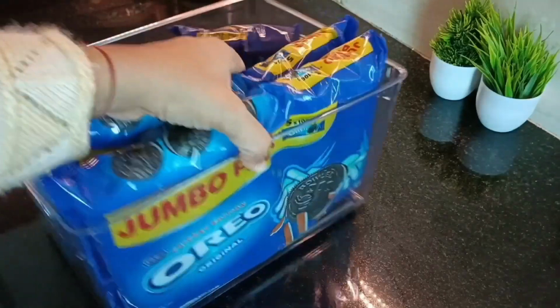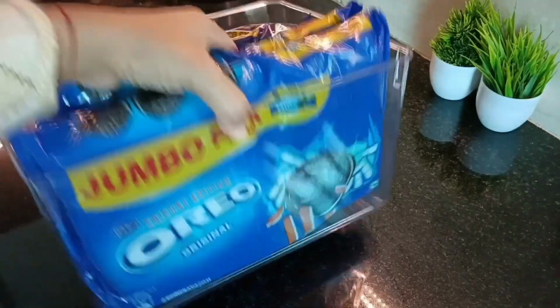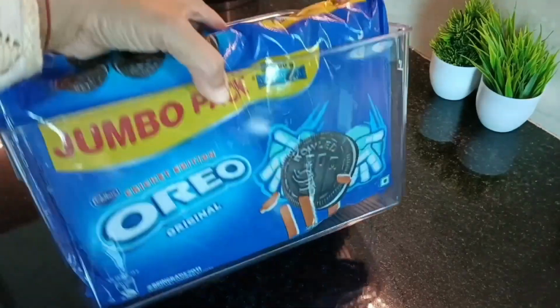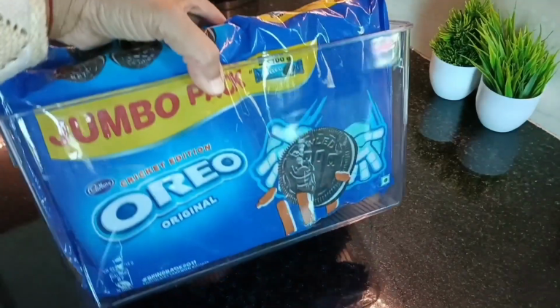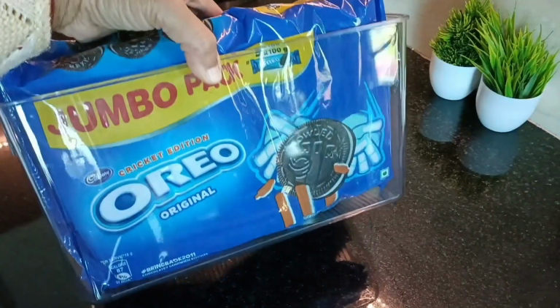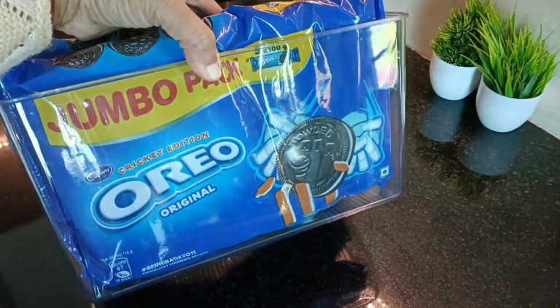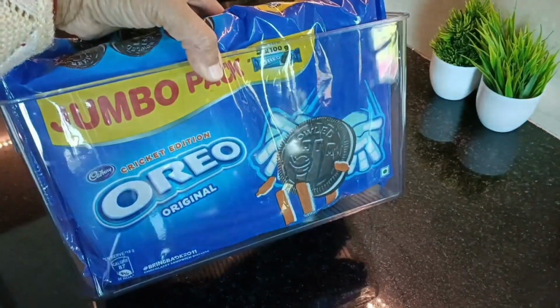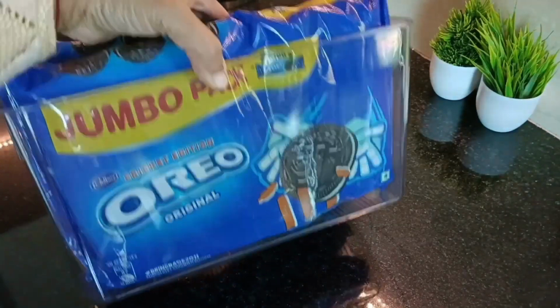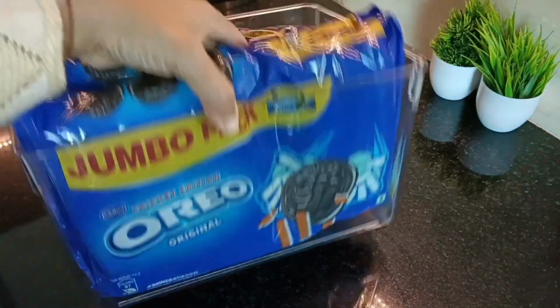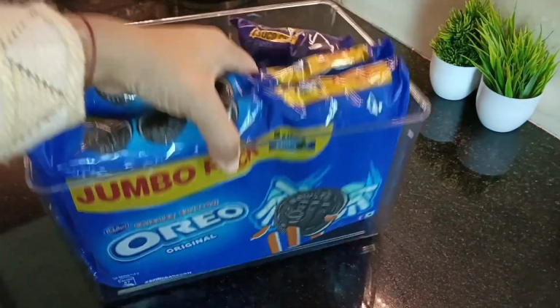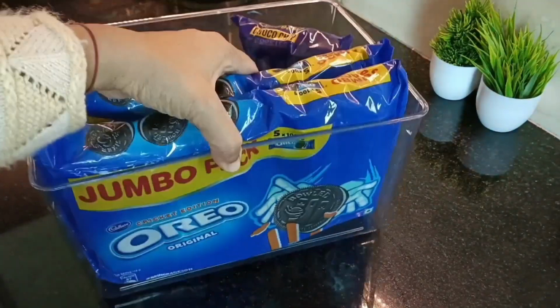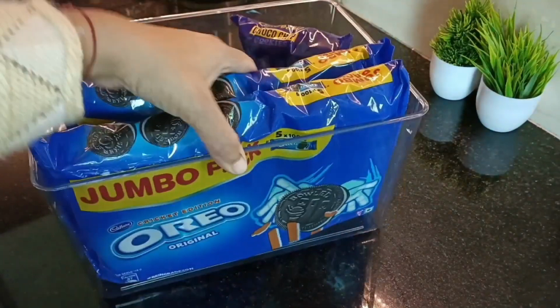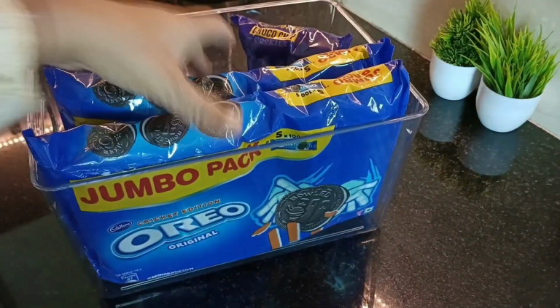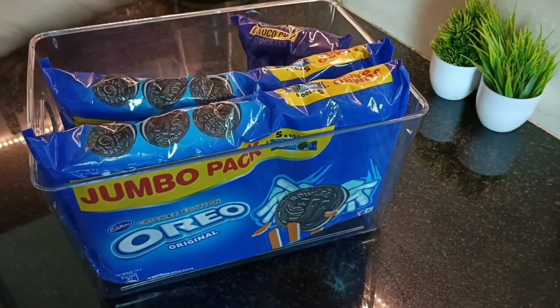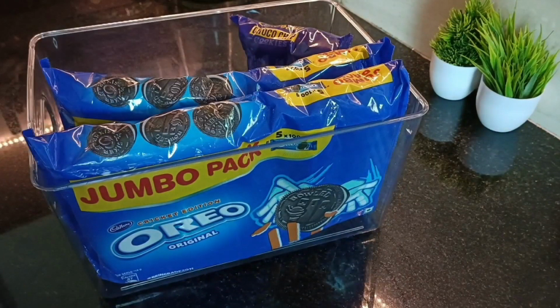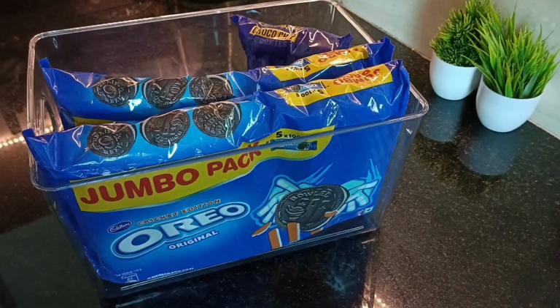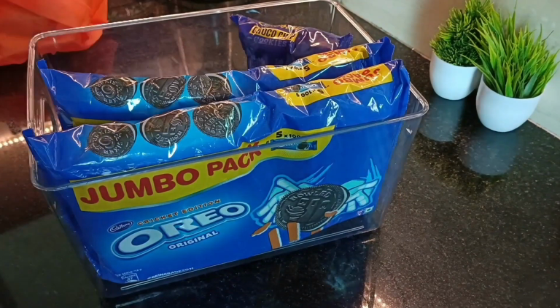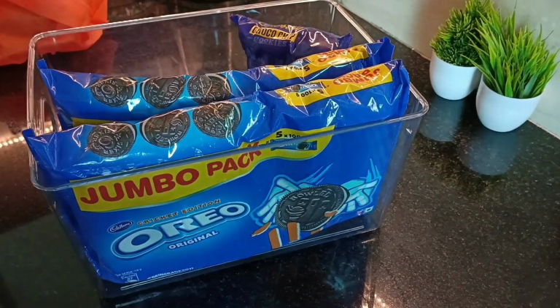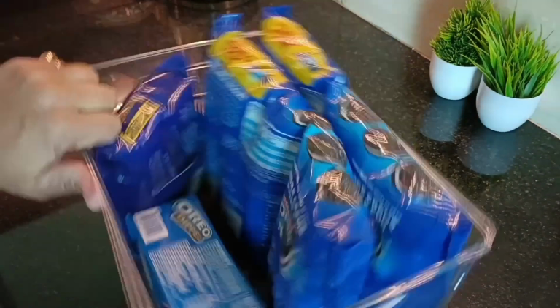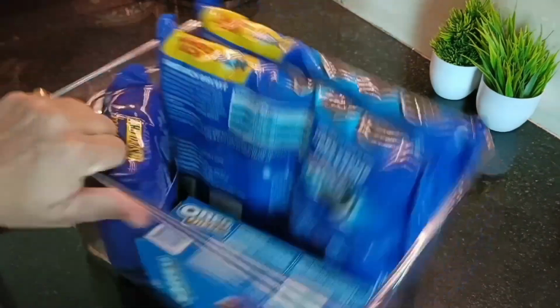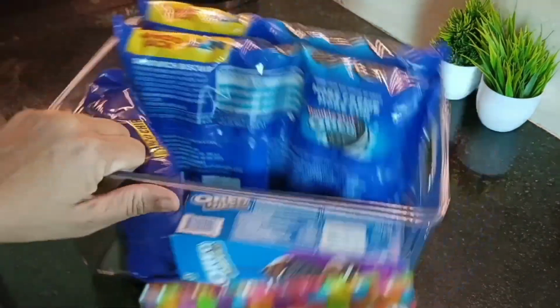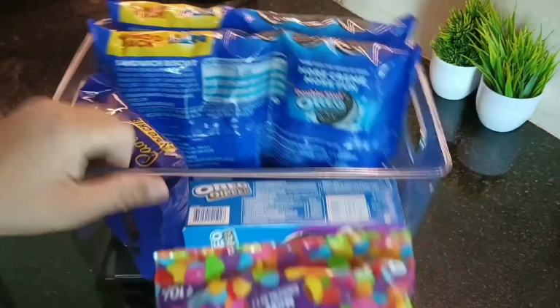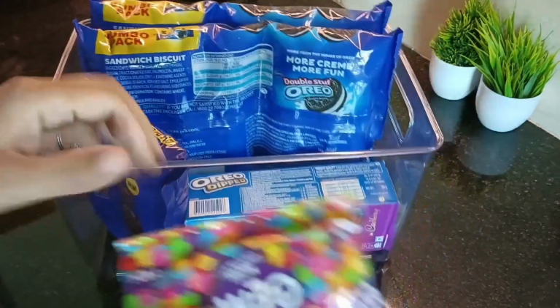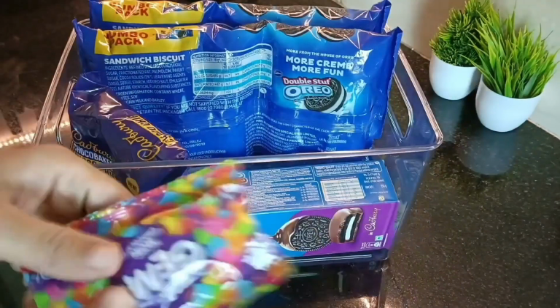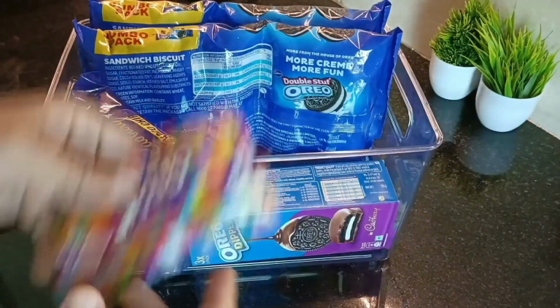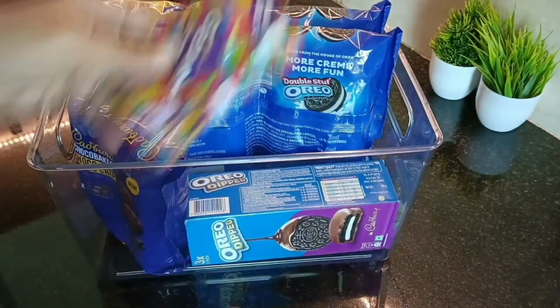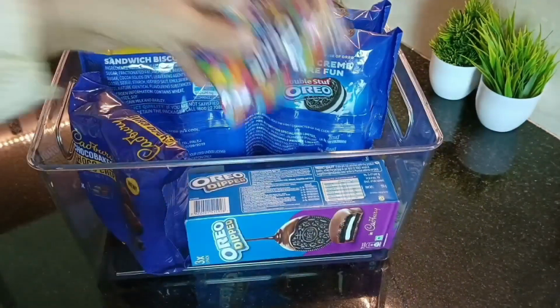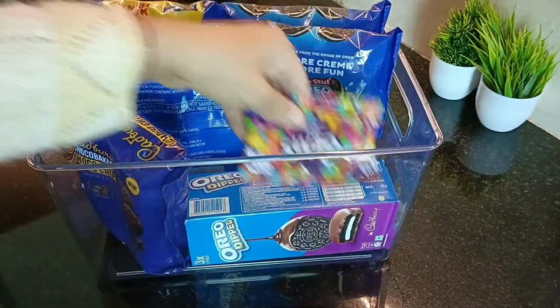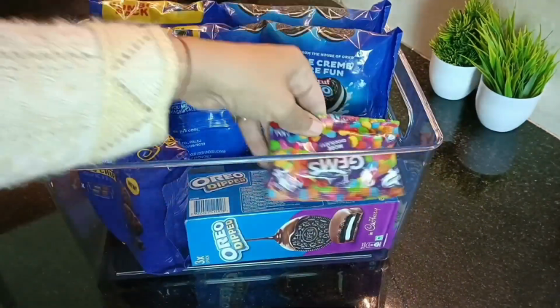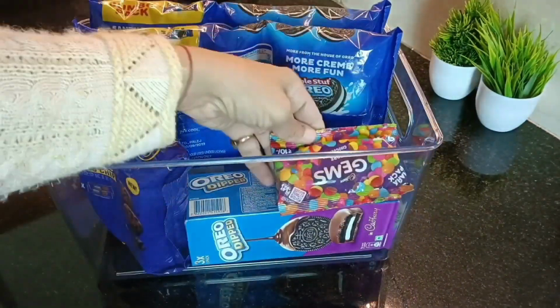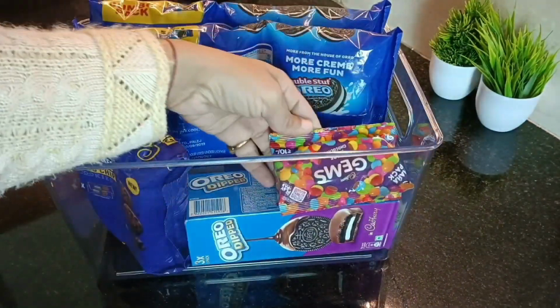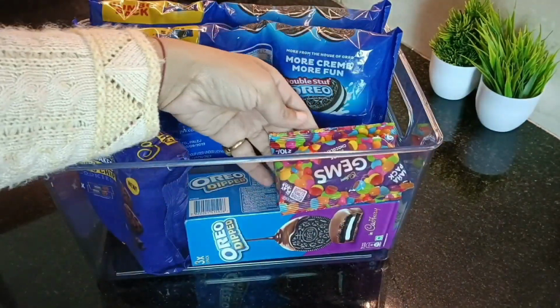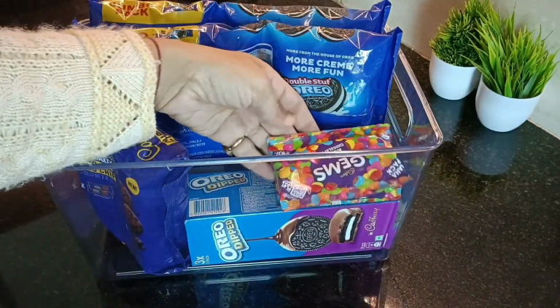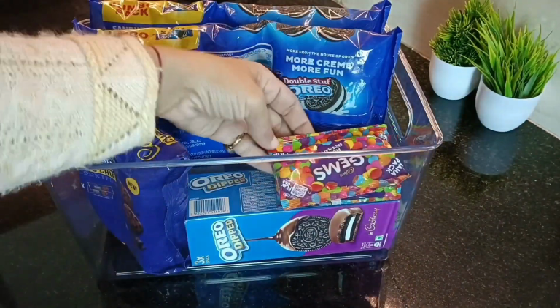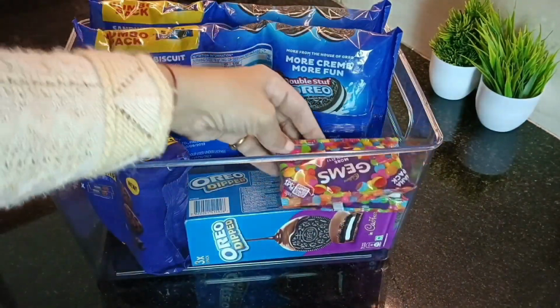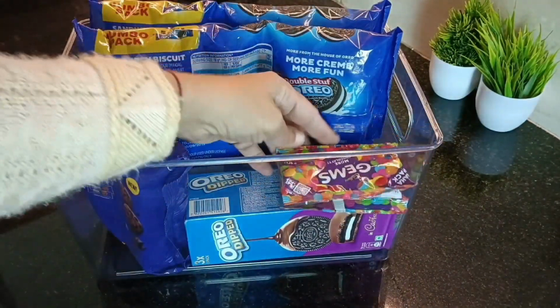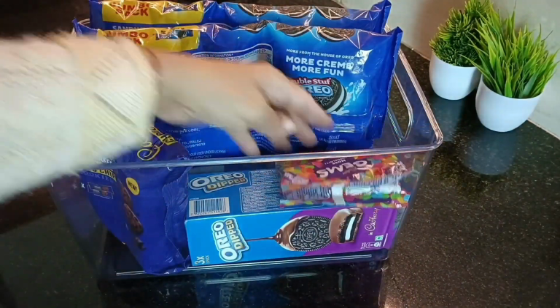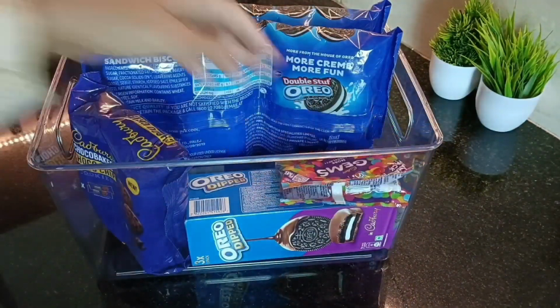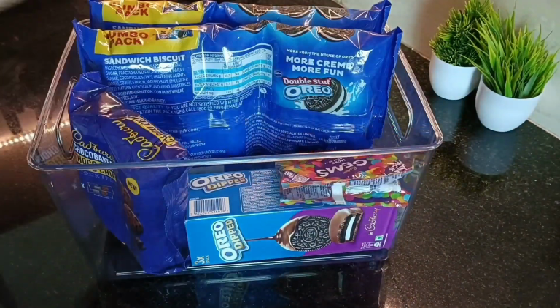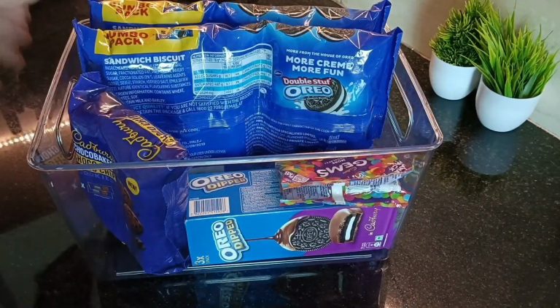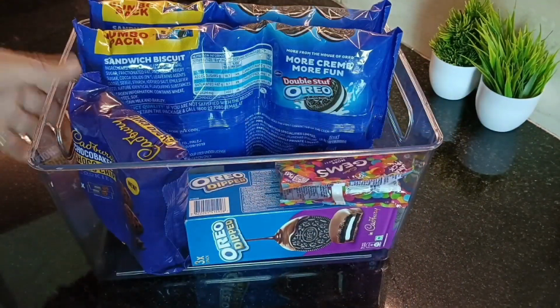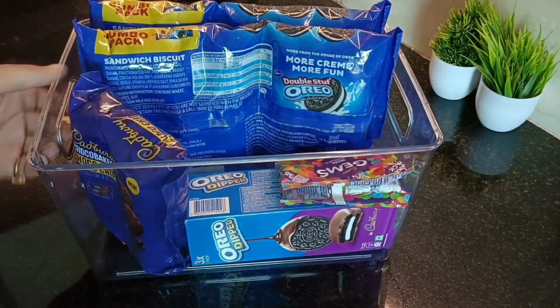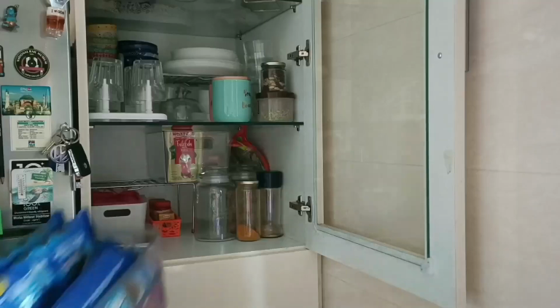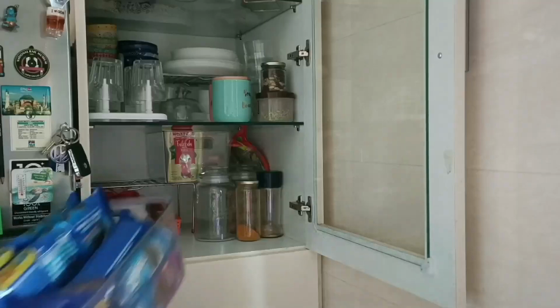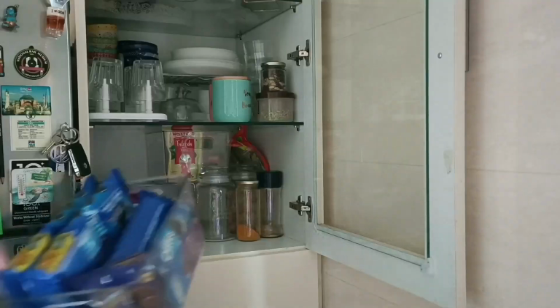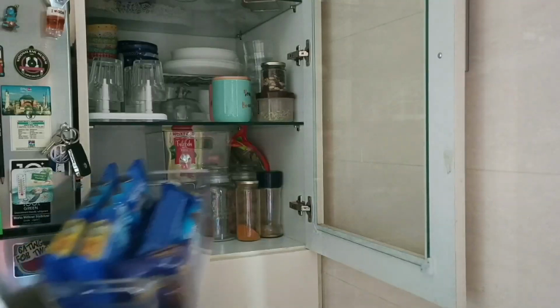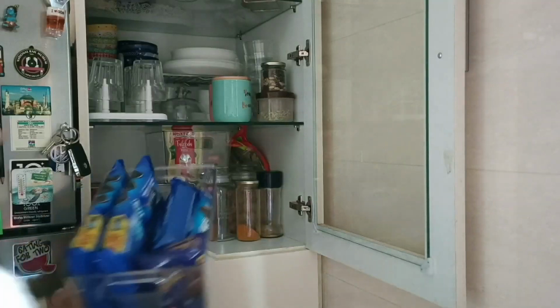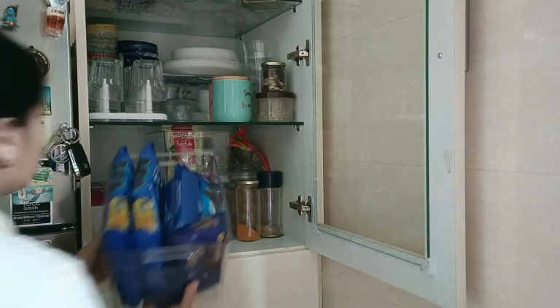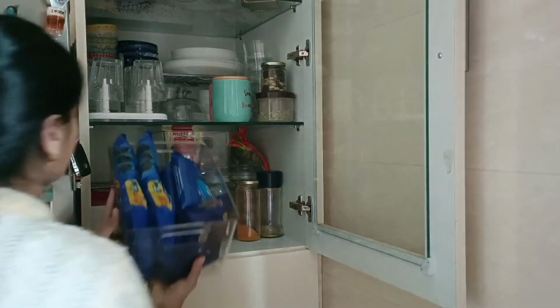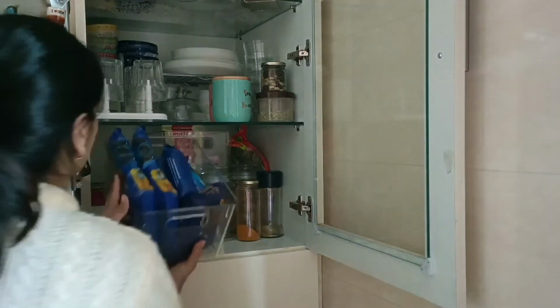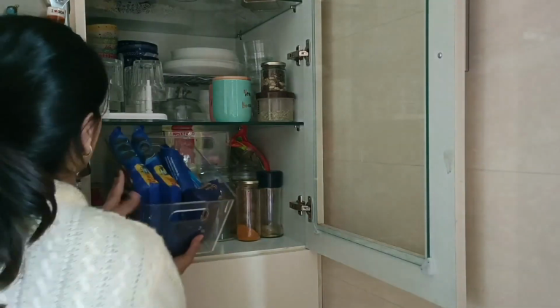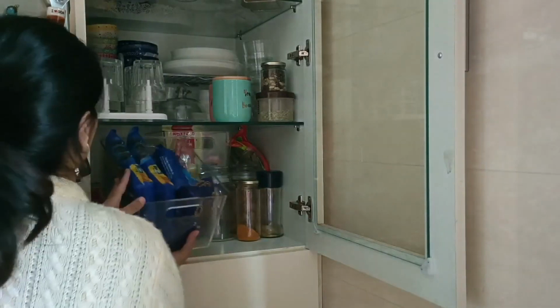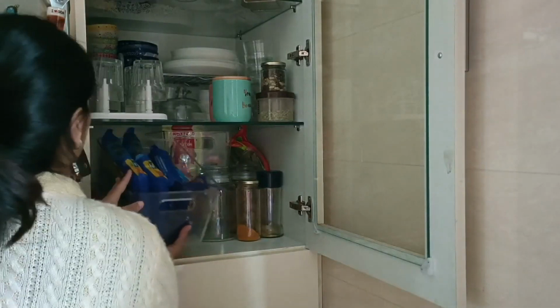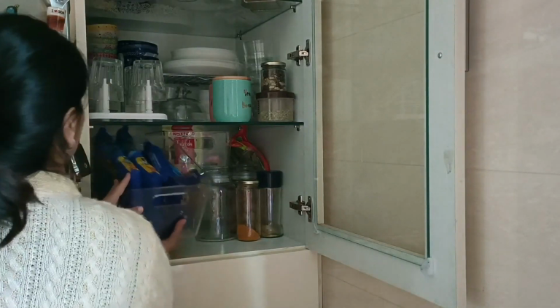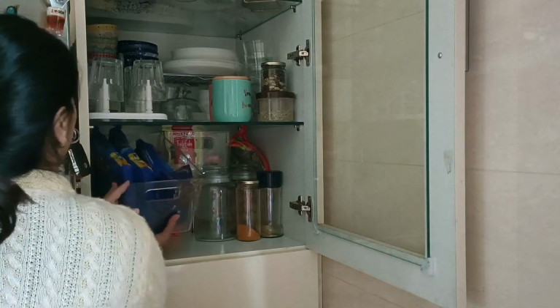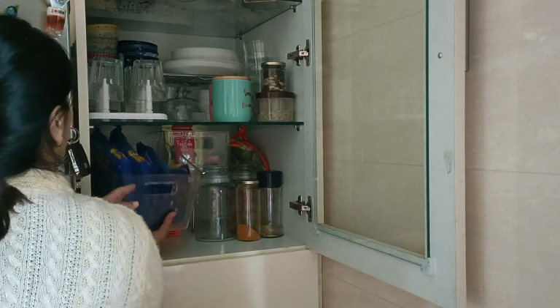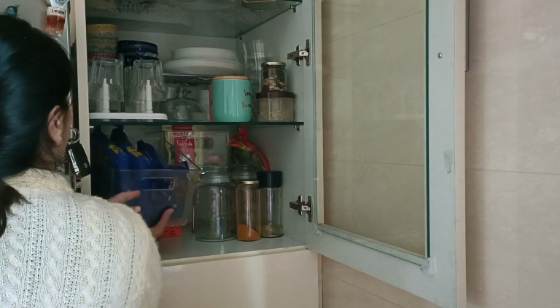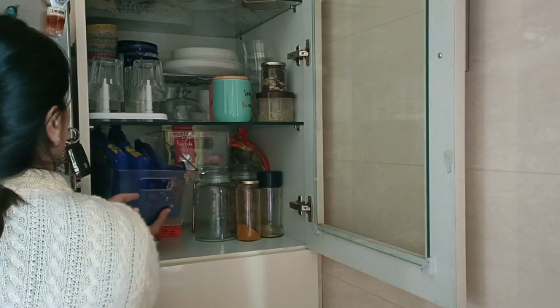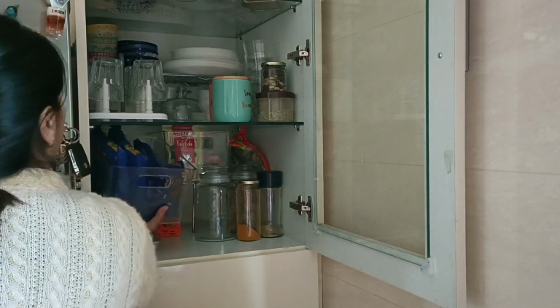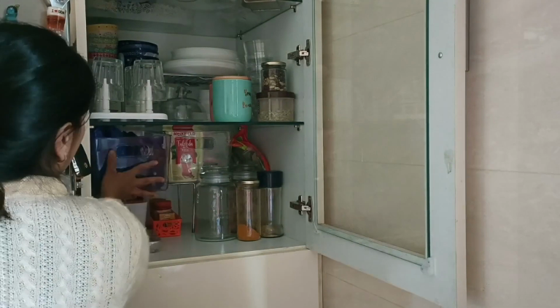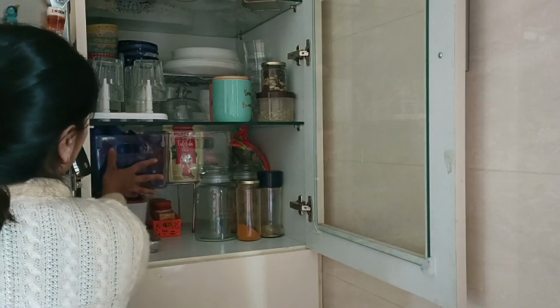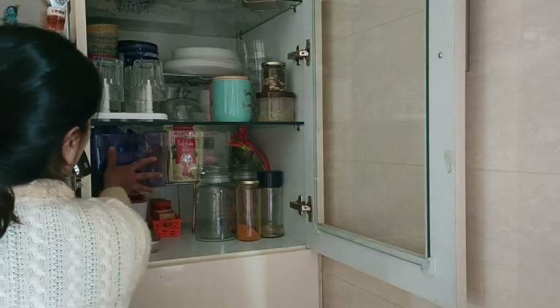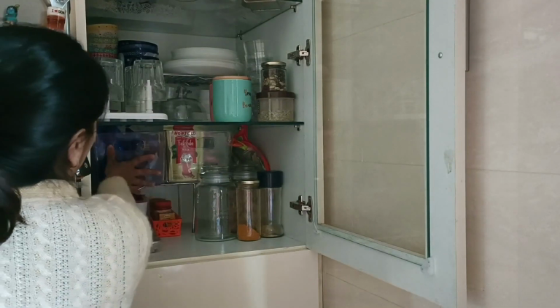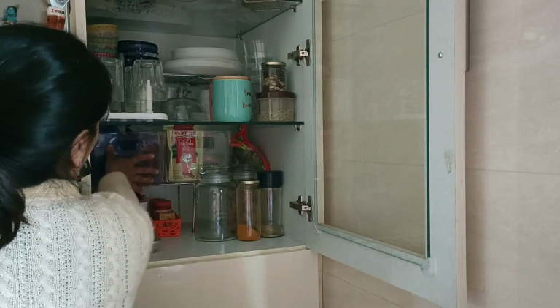I prefer to store biscuits and napkins in a see-through basket — they are very easy to find and locate.